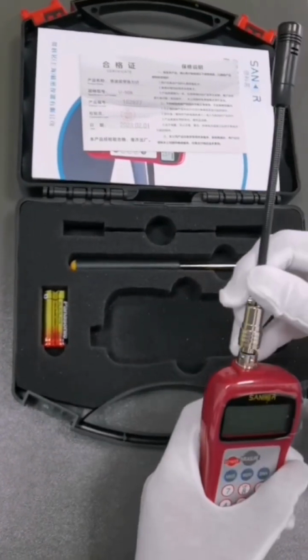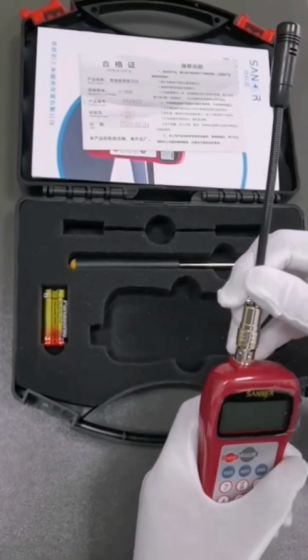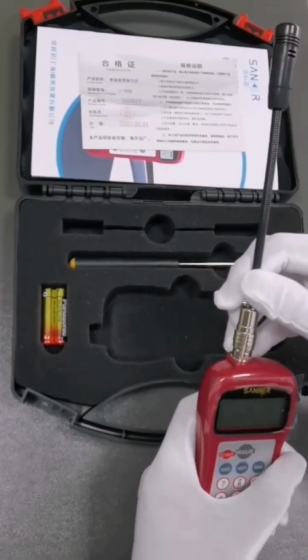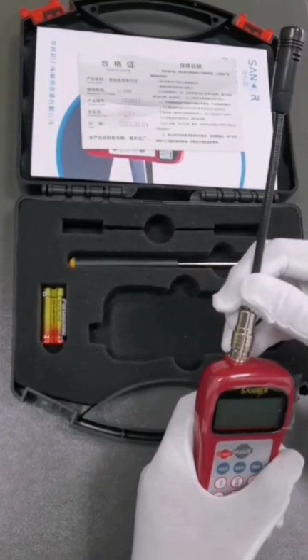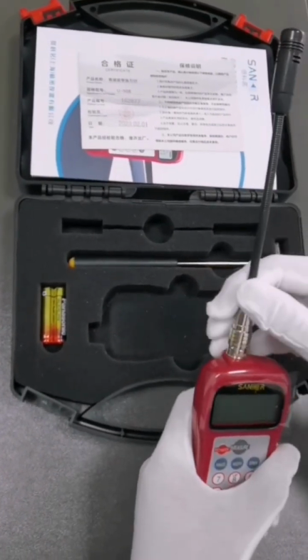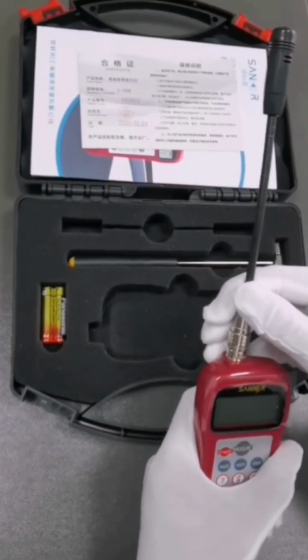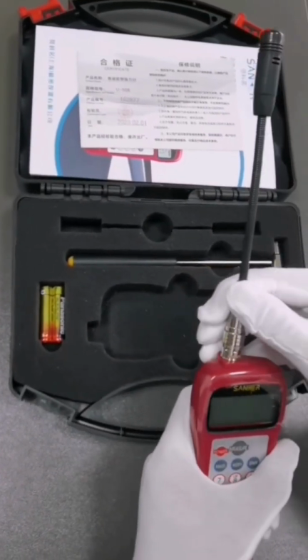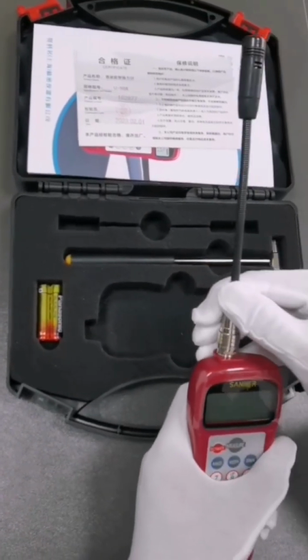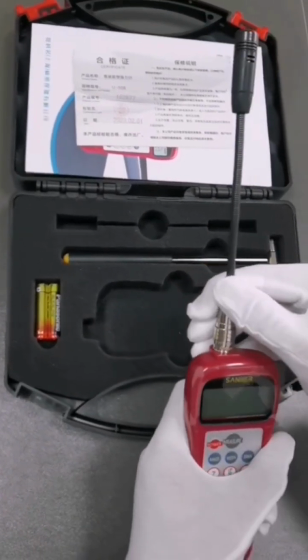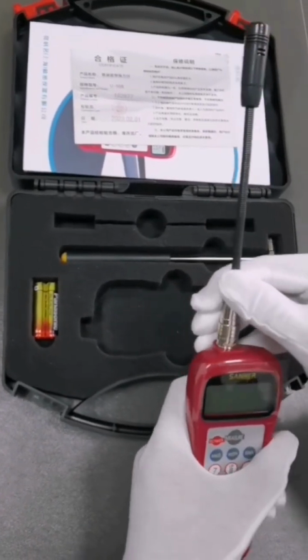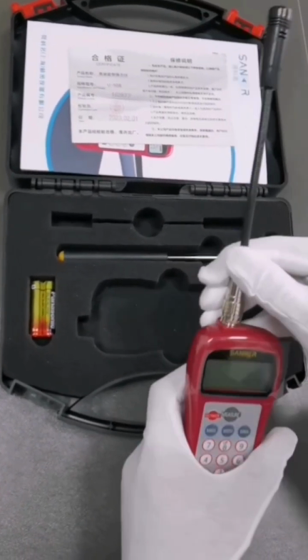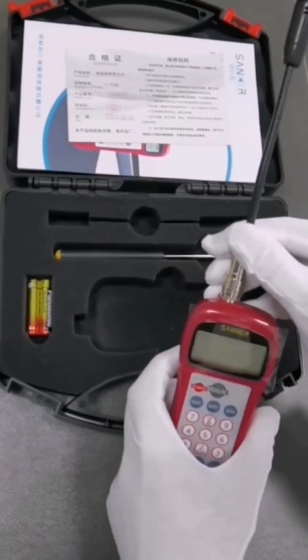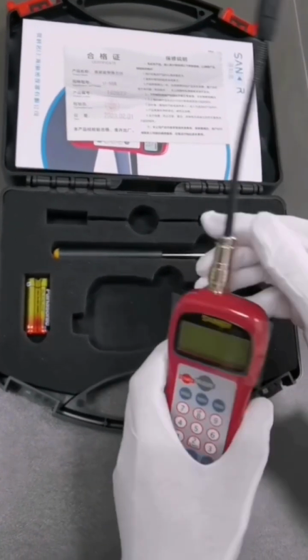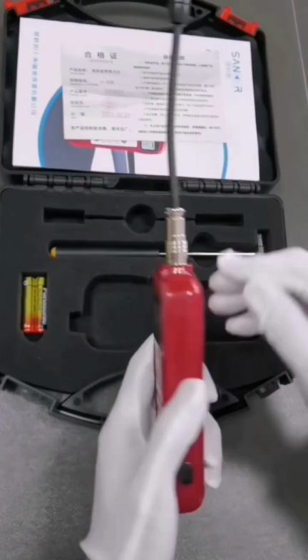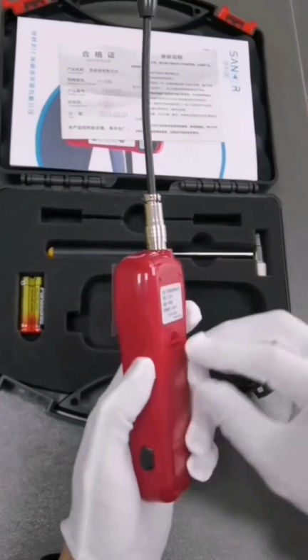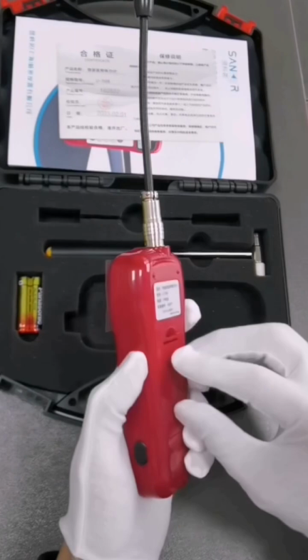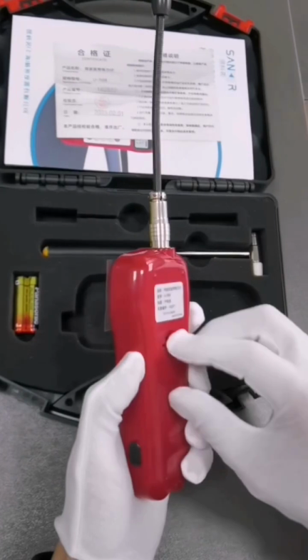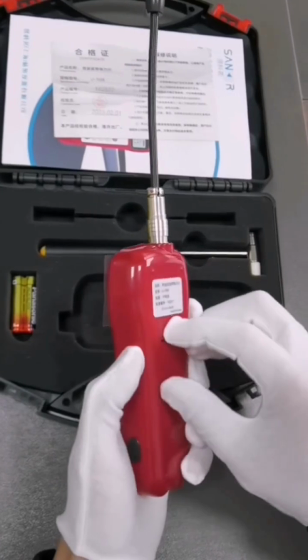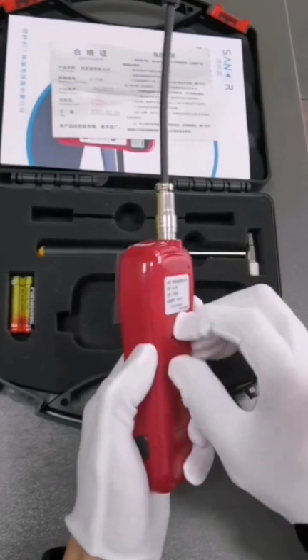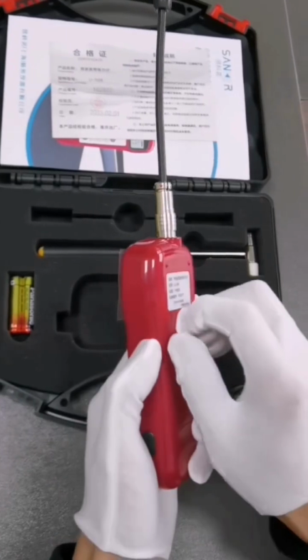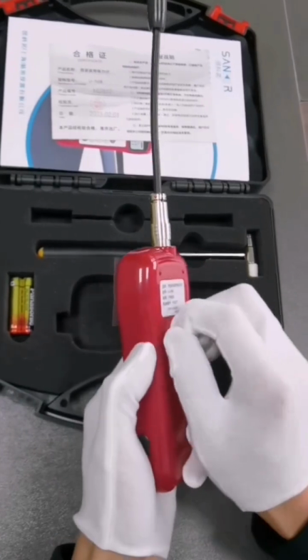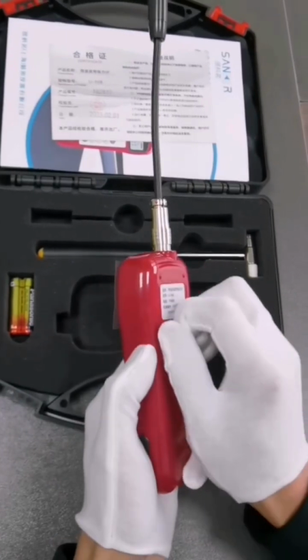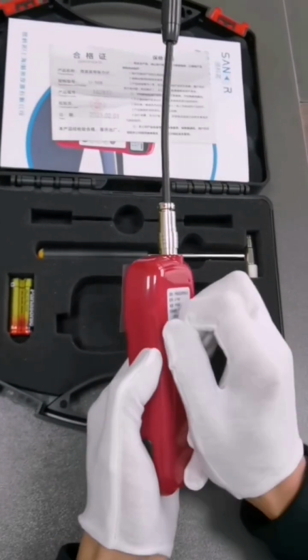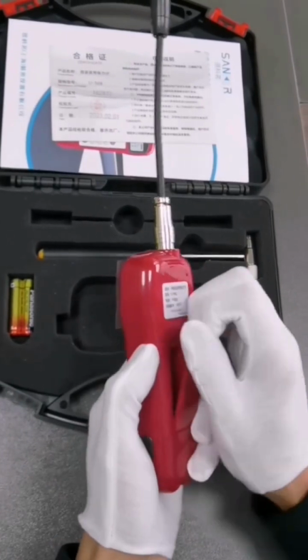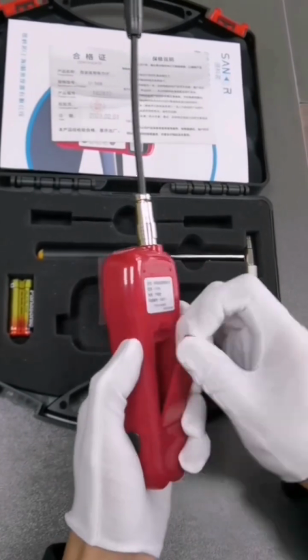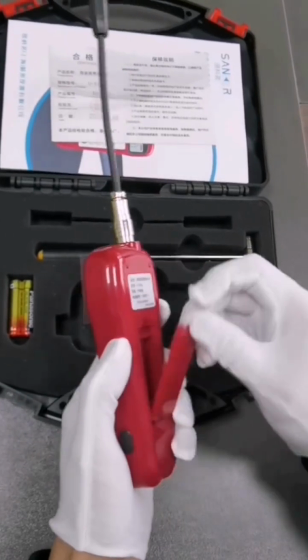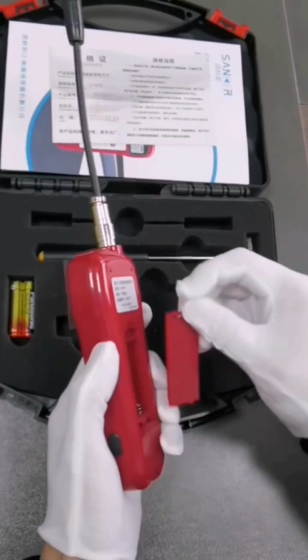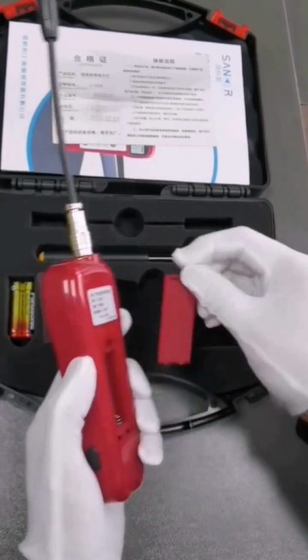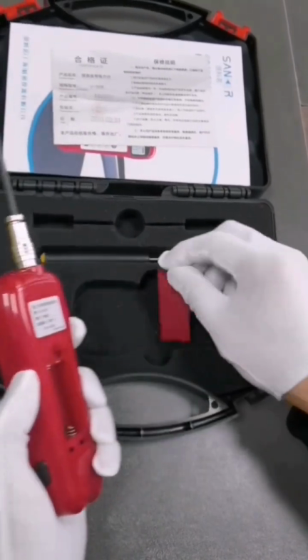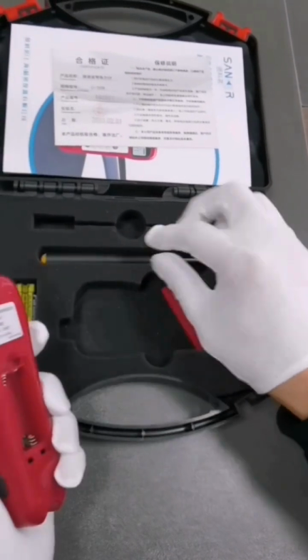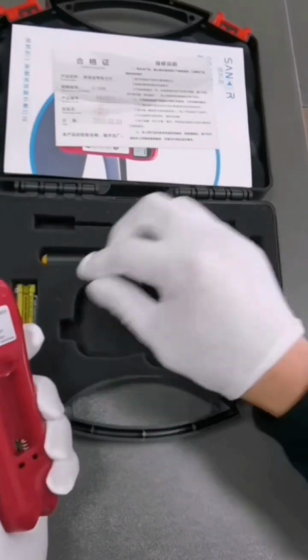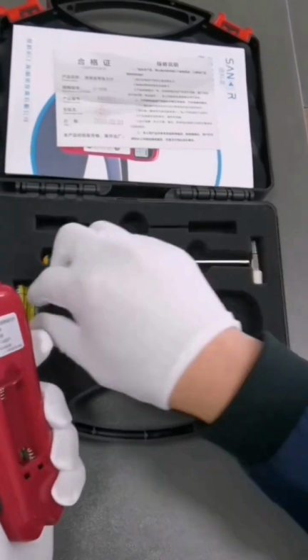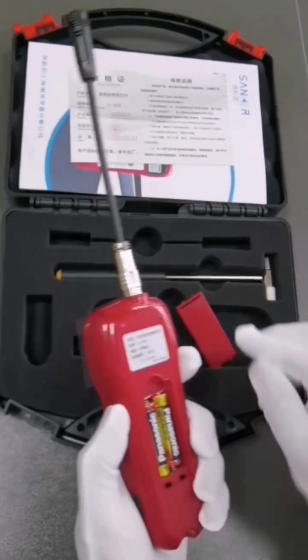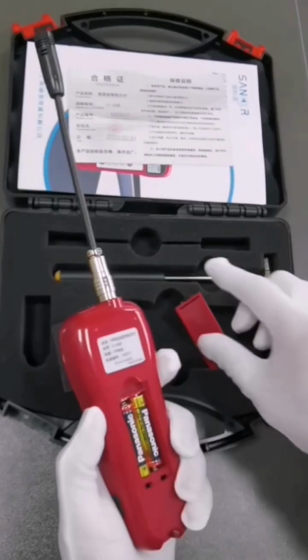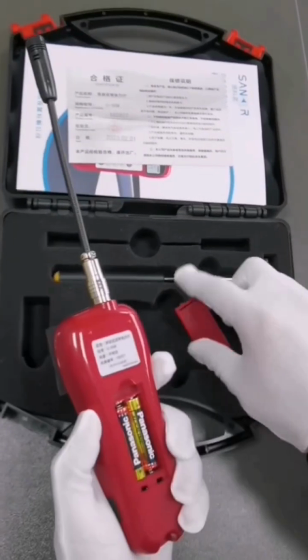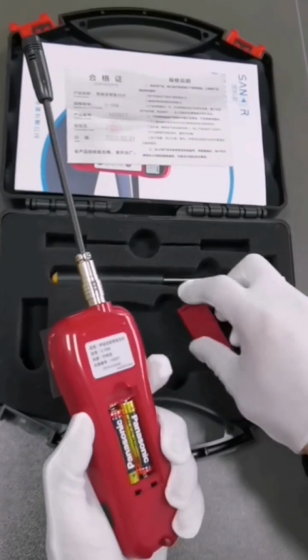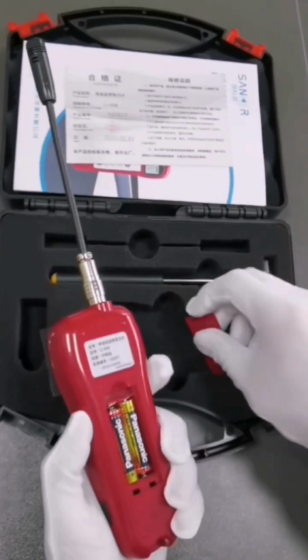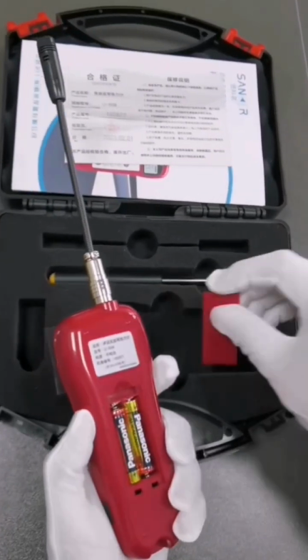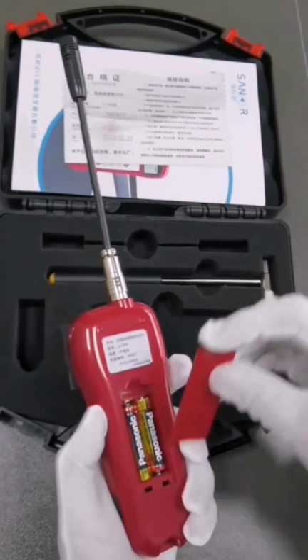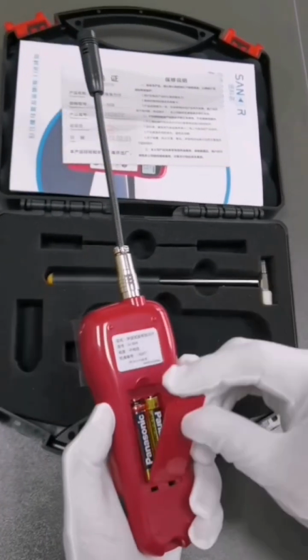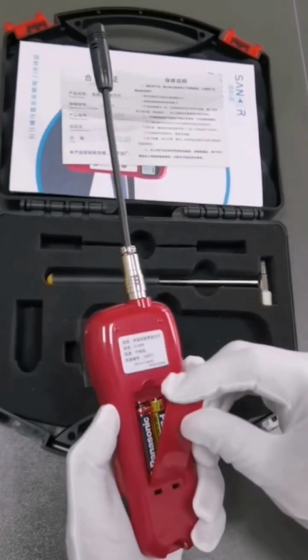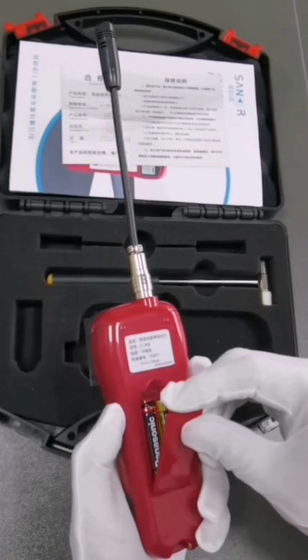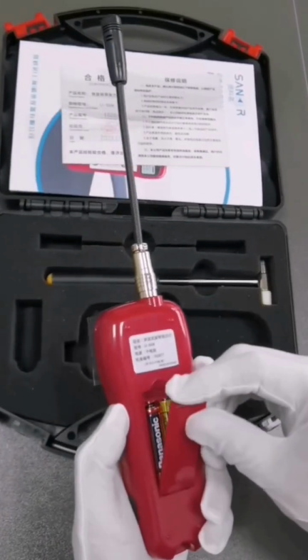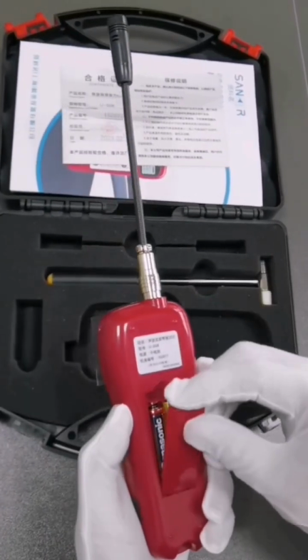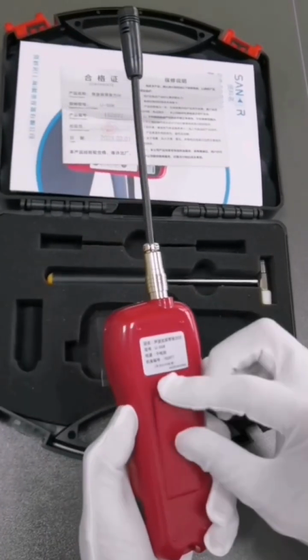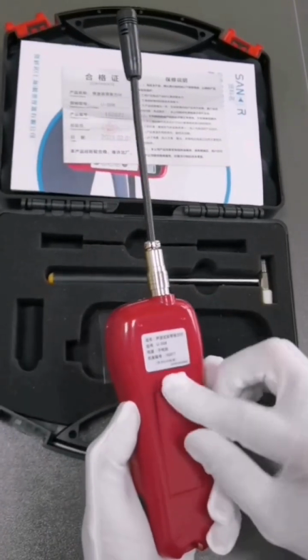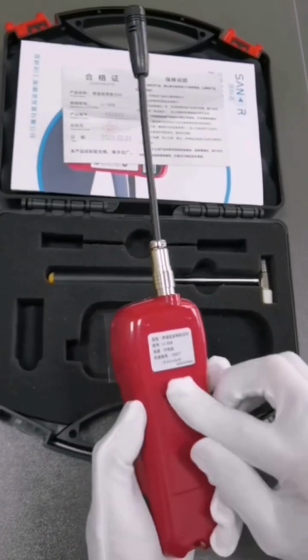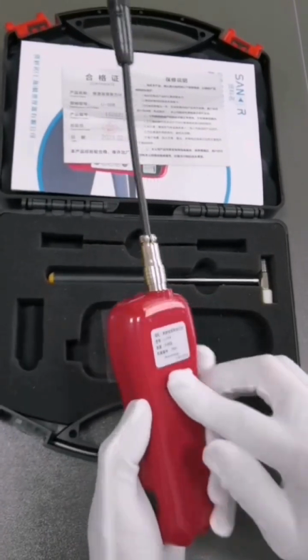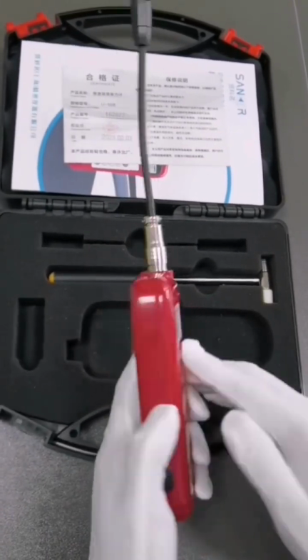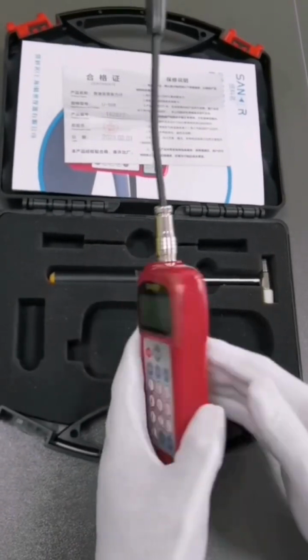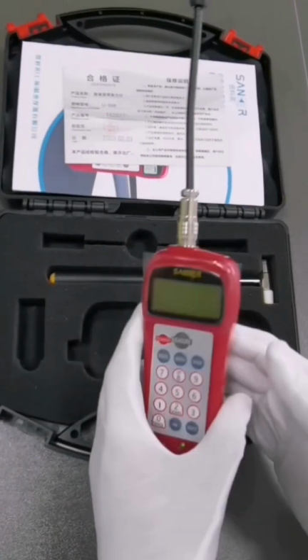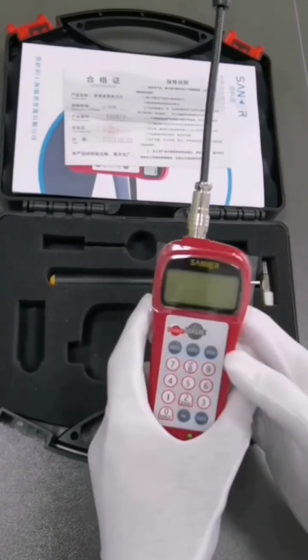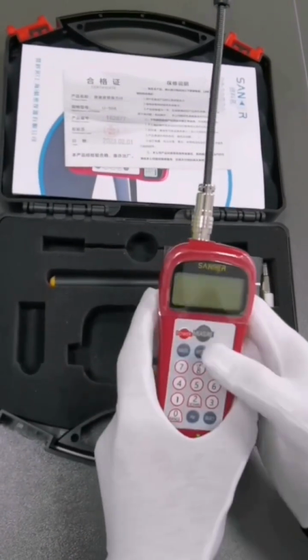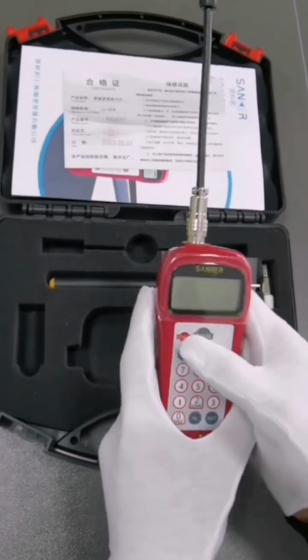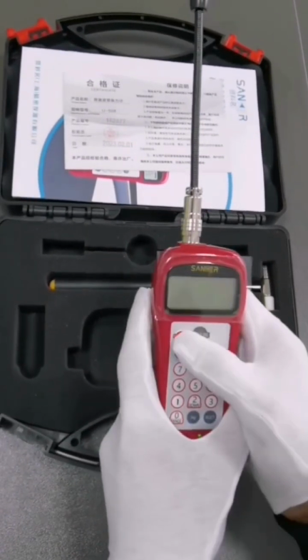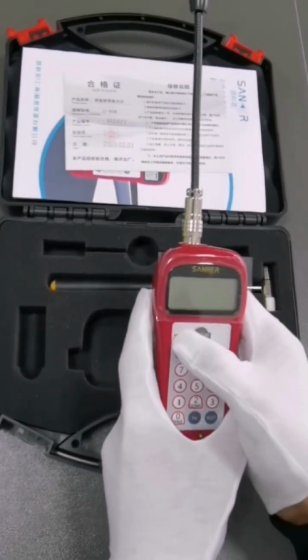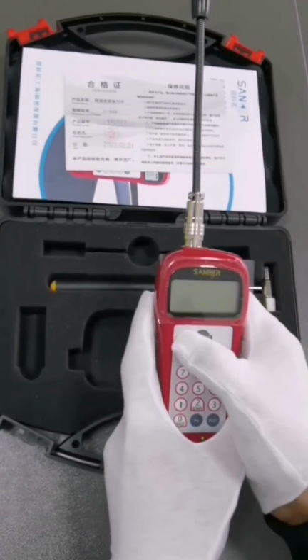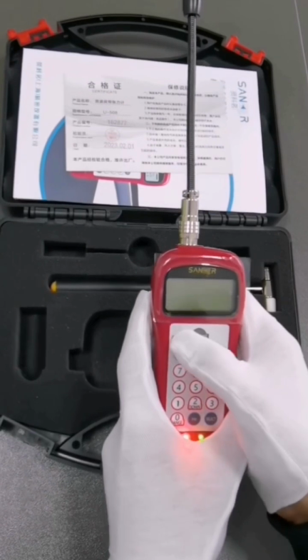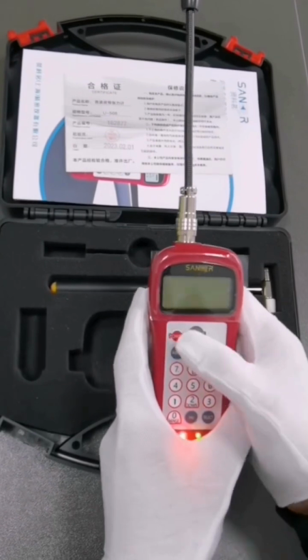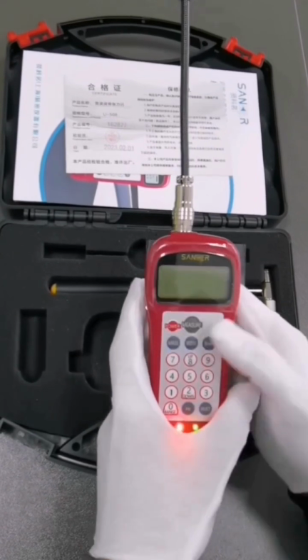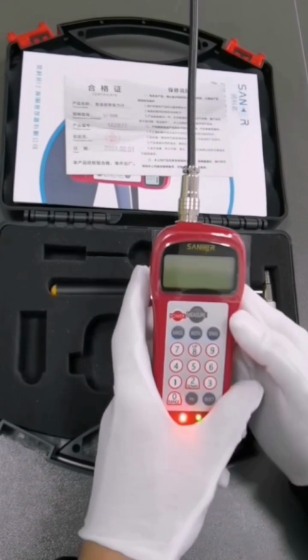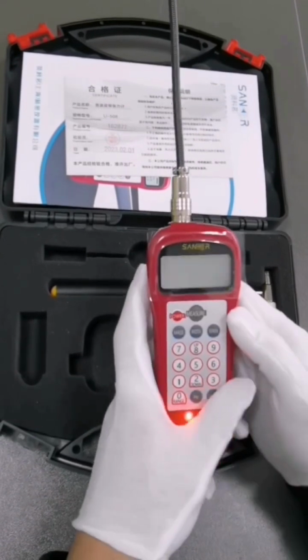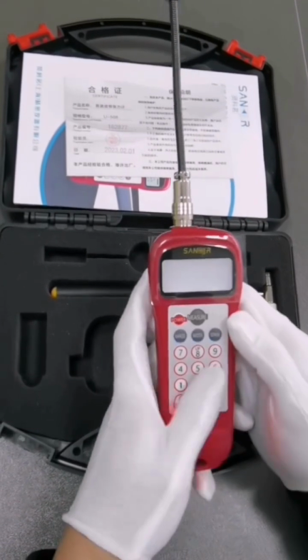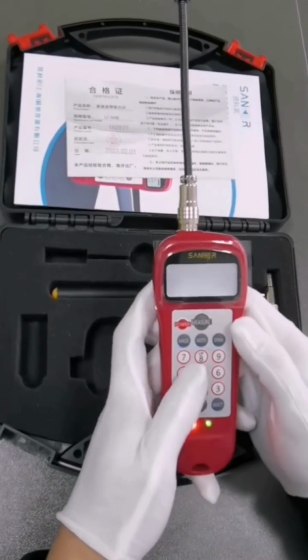This instrument comes standard with a portable case, one mainframe, one standard probe, two batteries, and one auxiliary hammer.